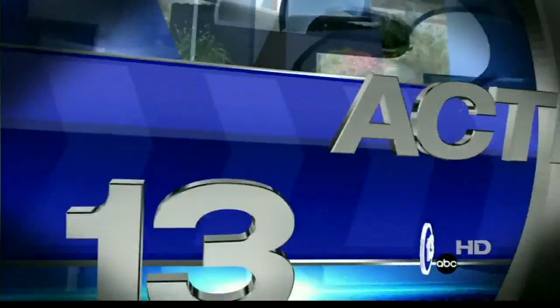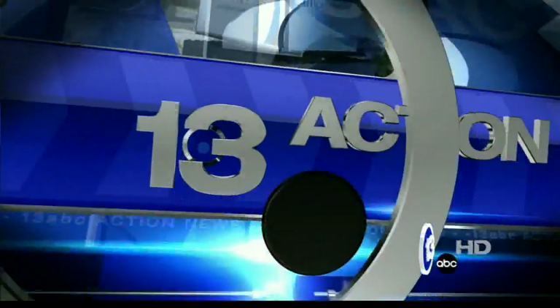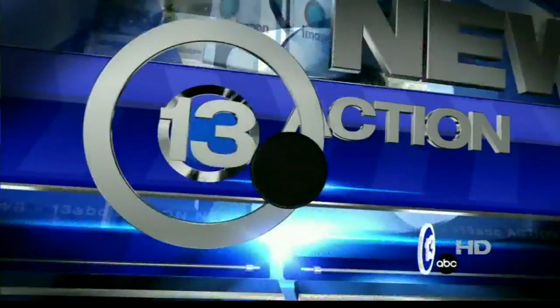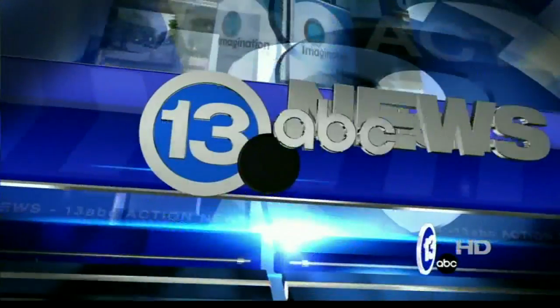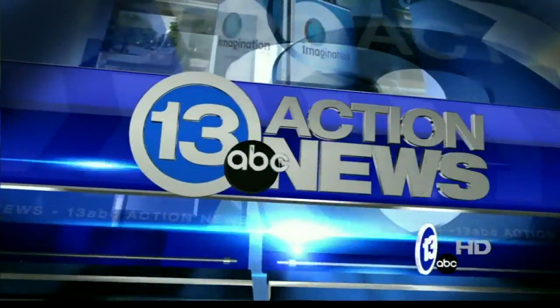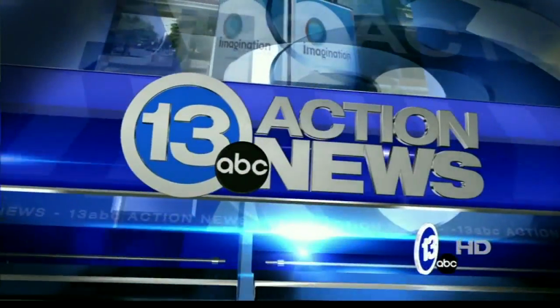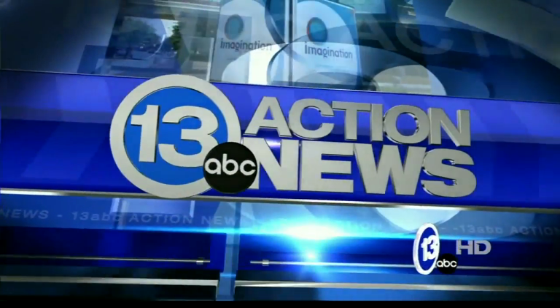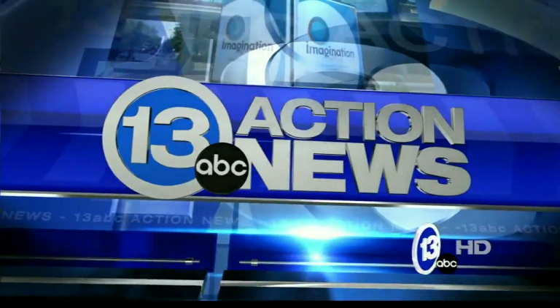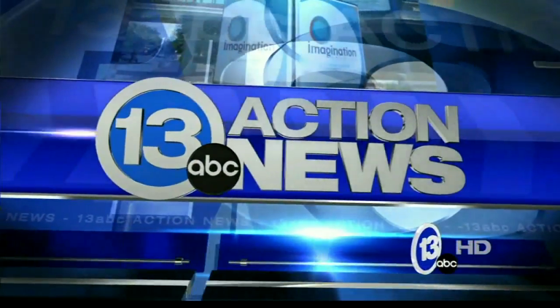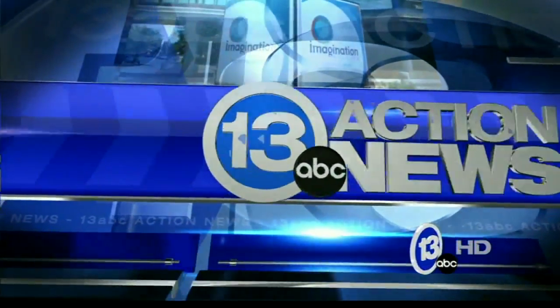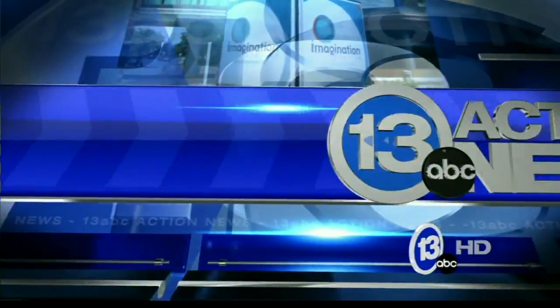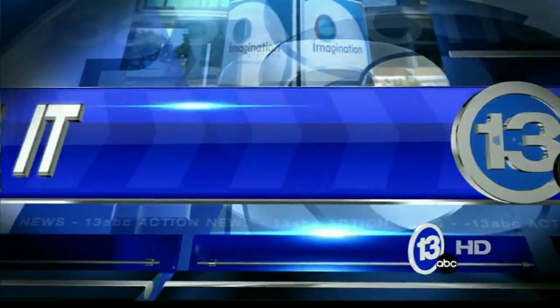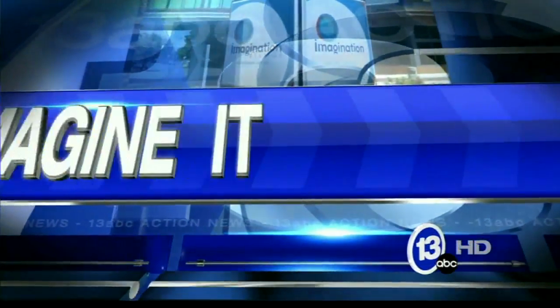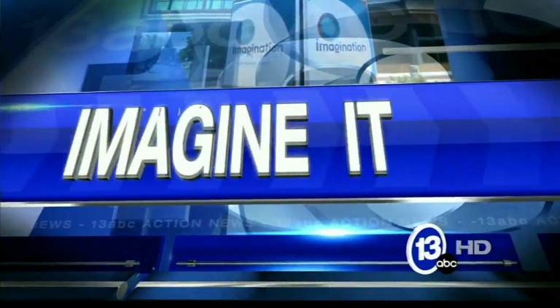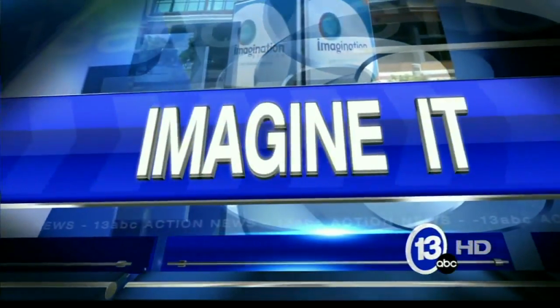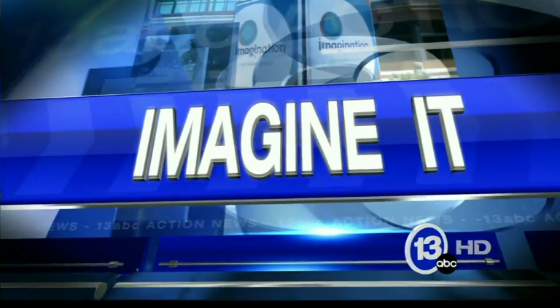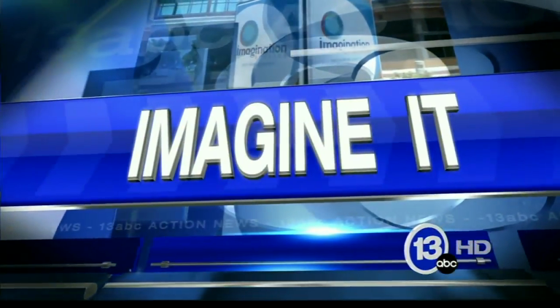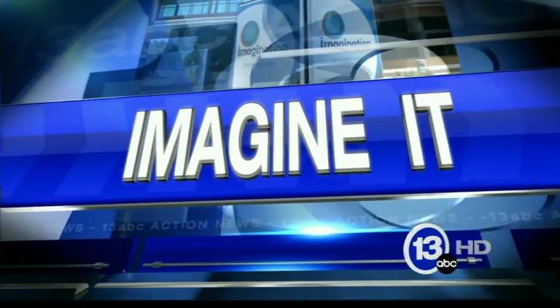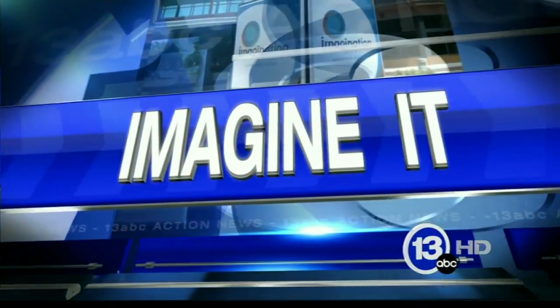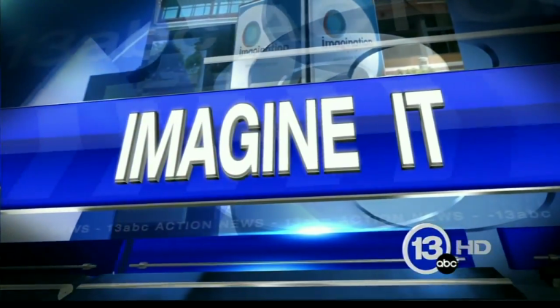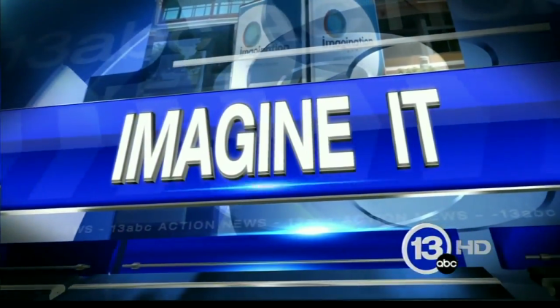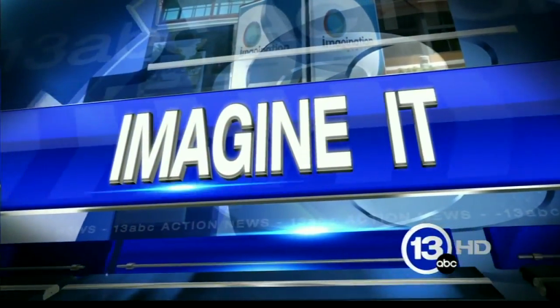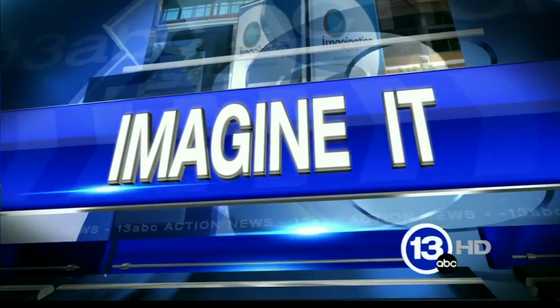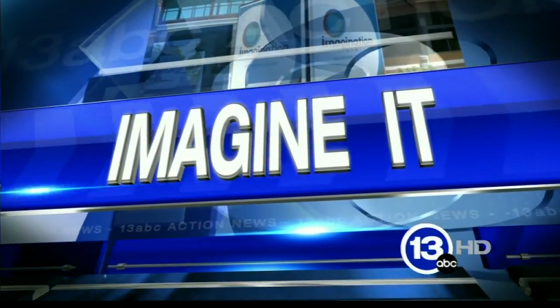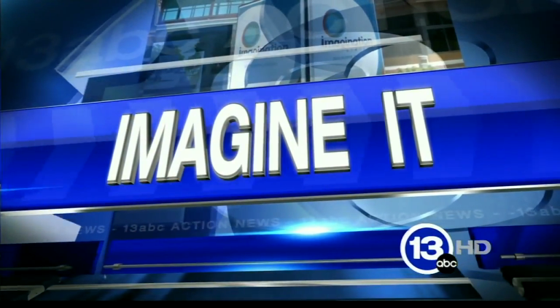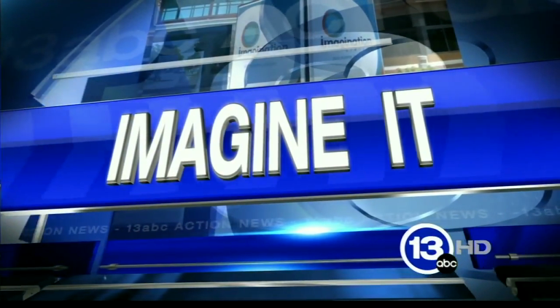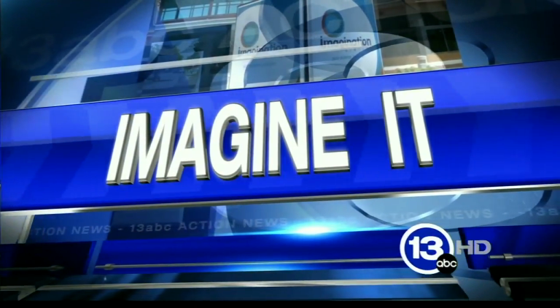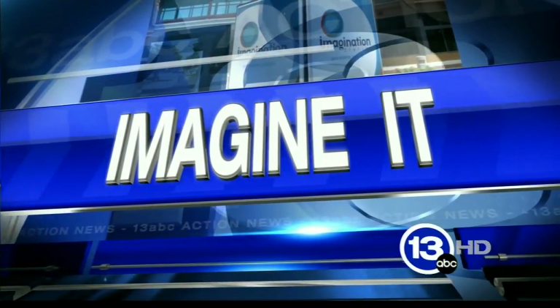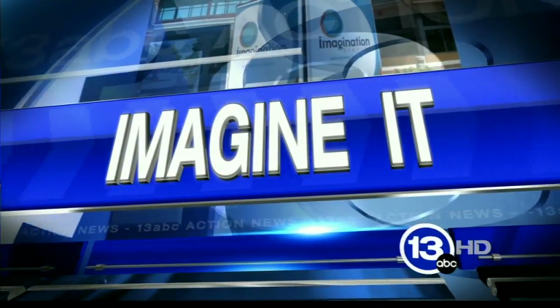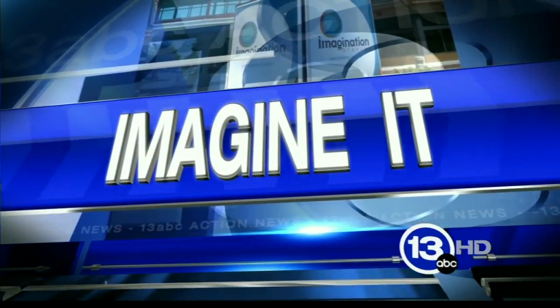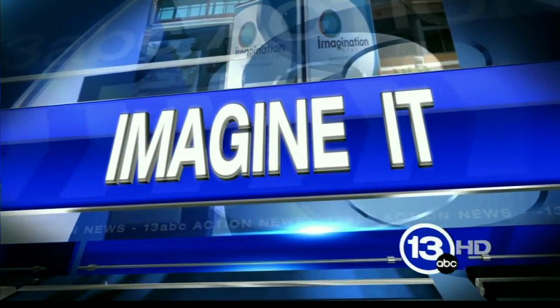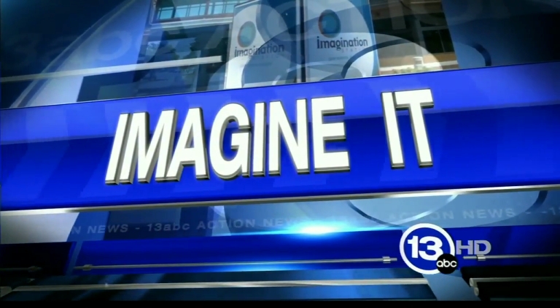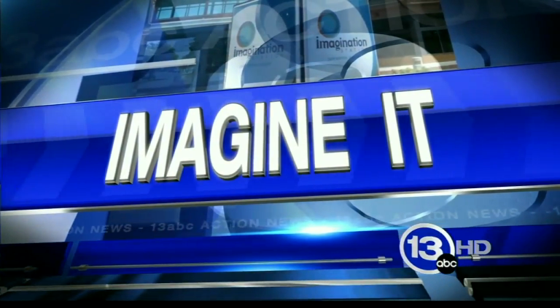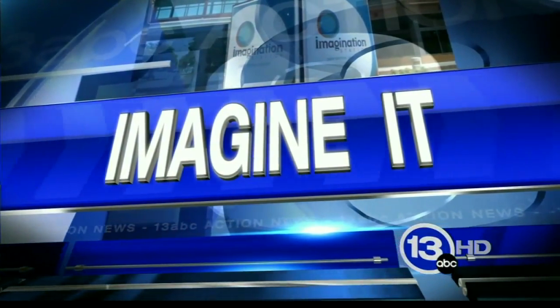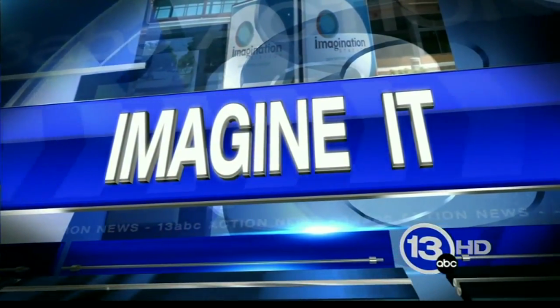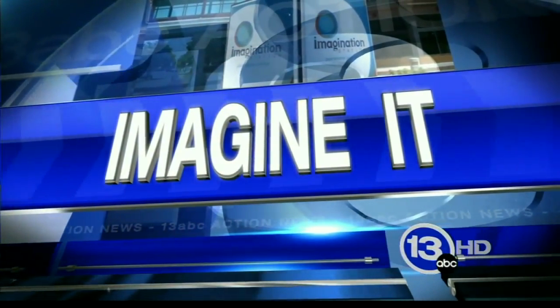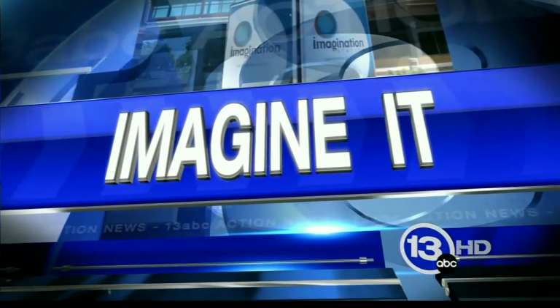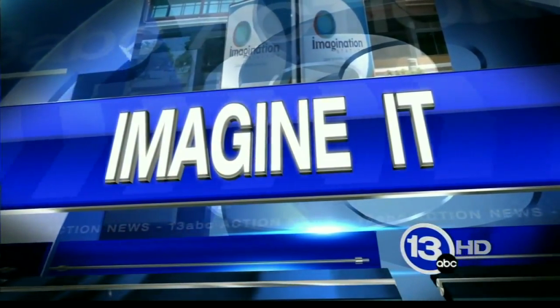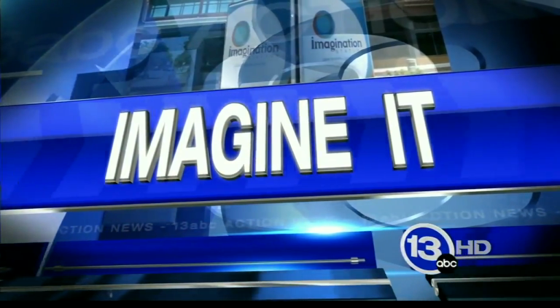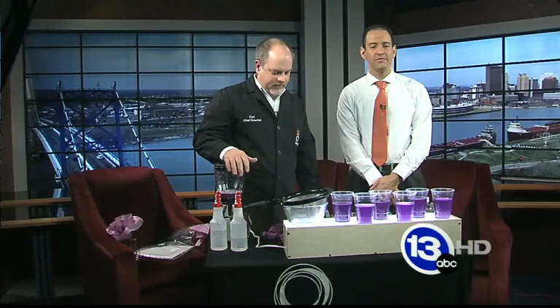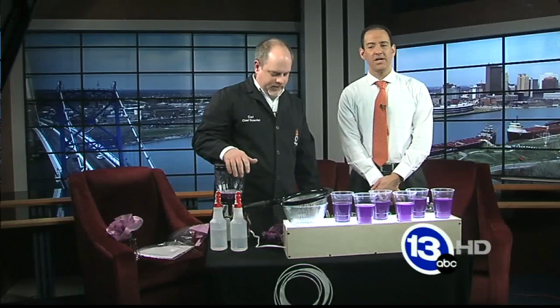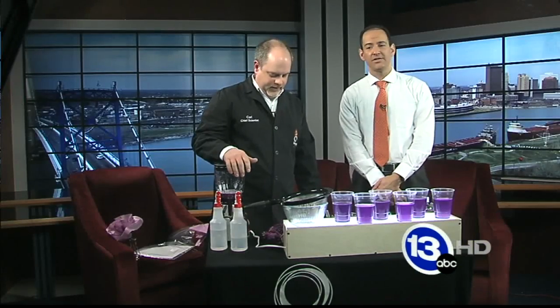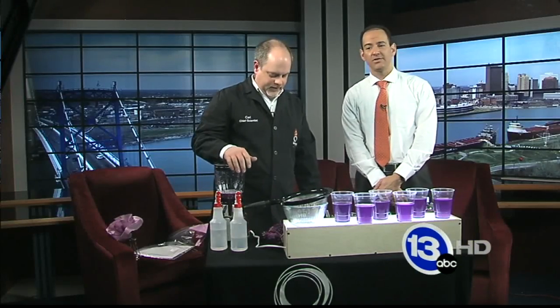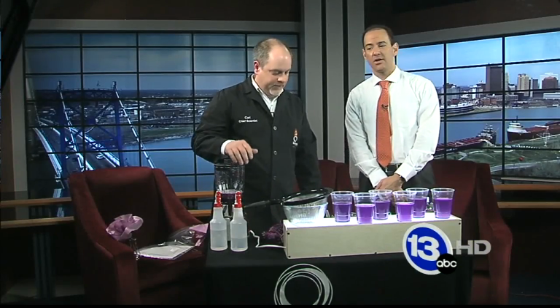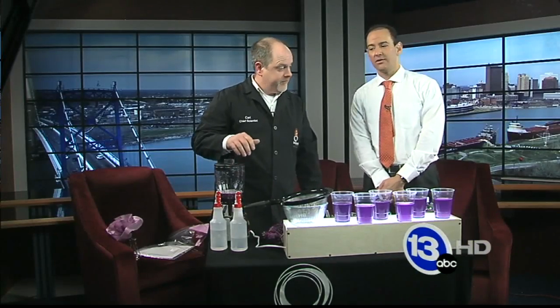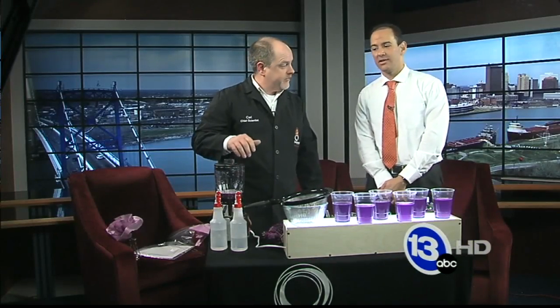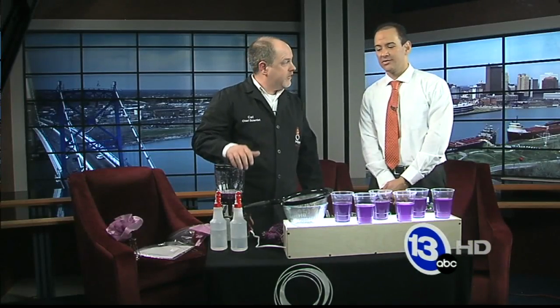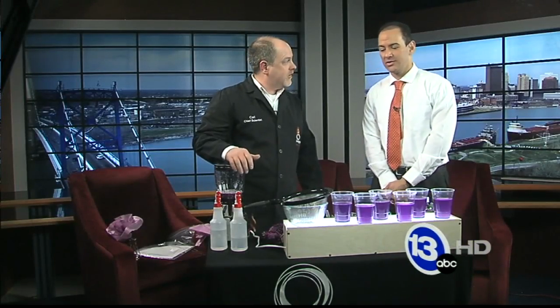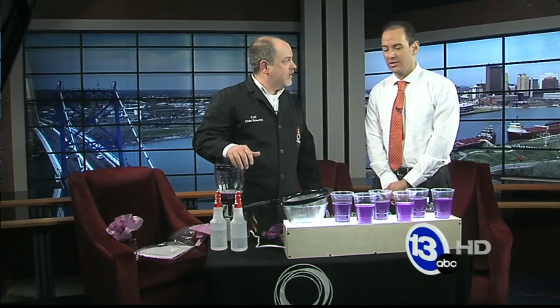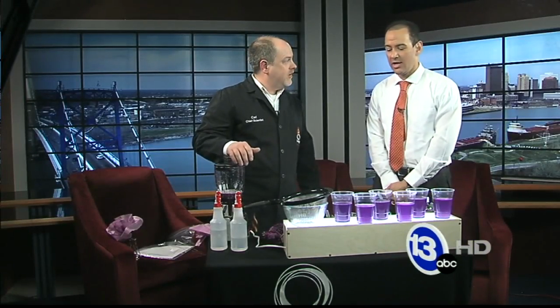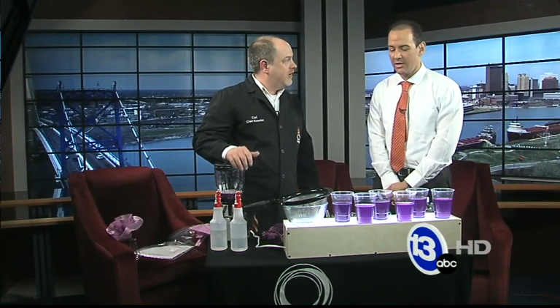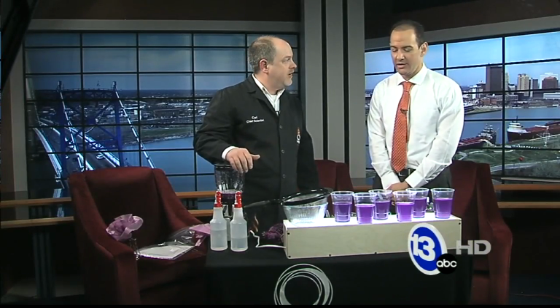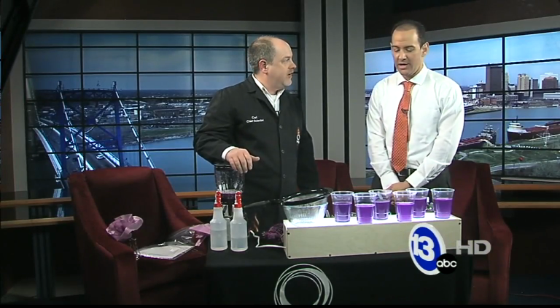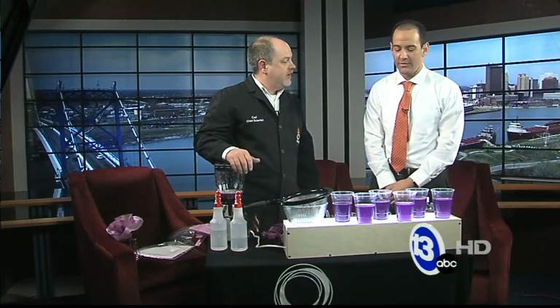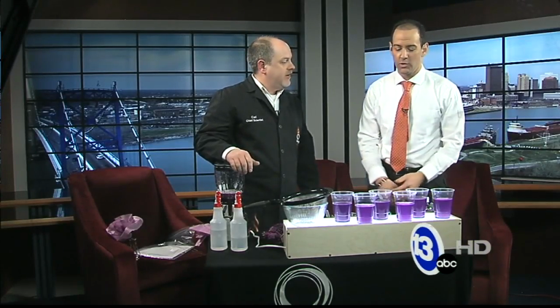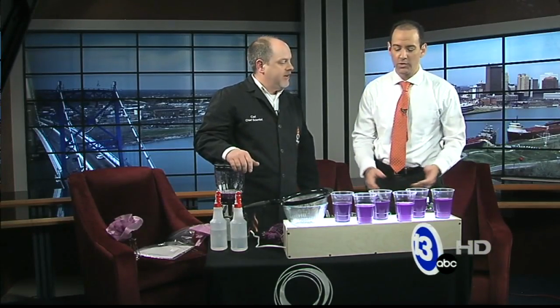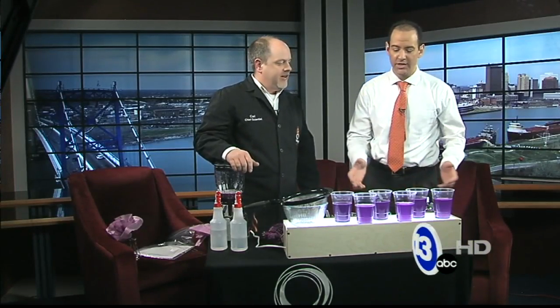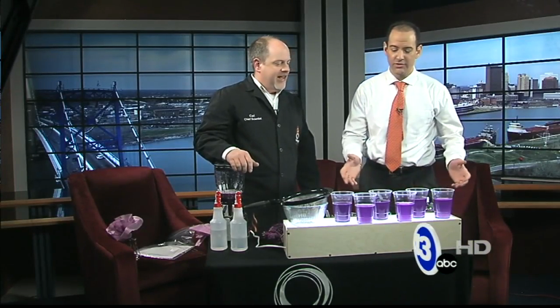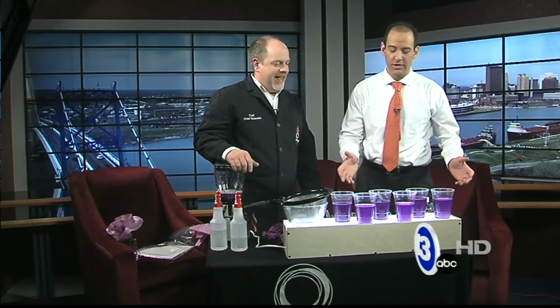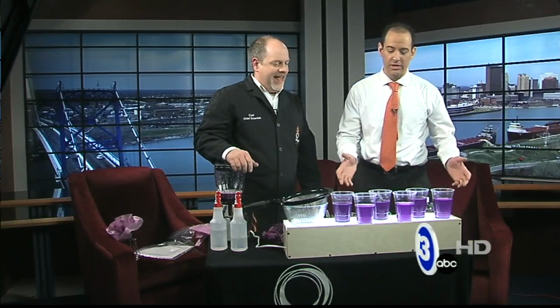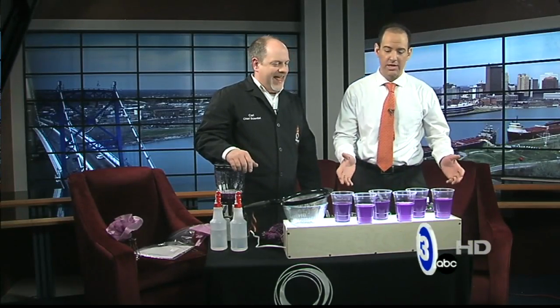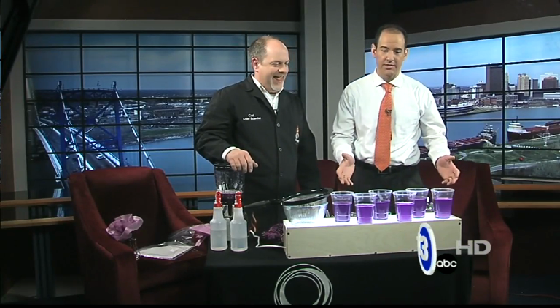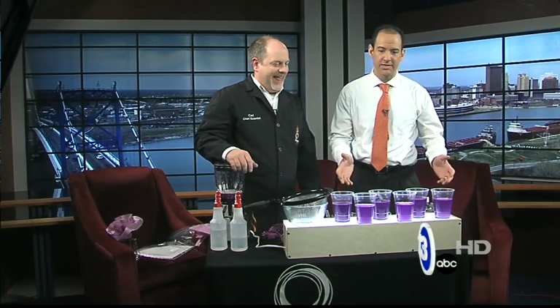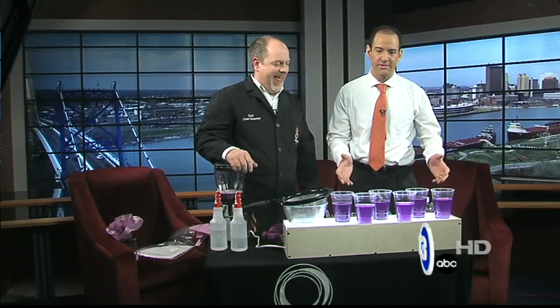It is 9:48. If you're just tuning in, it is Imagine It time, and Chief Scientist Carl Nelson and I are going to have a Kool-Aid drinking contest.